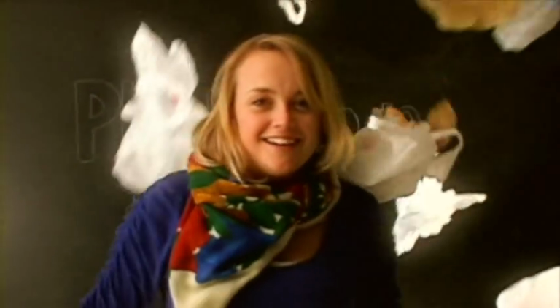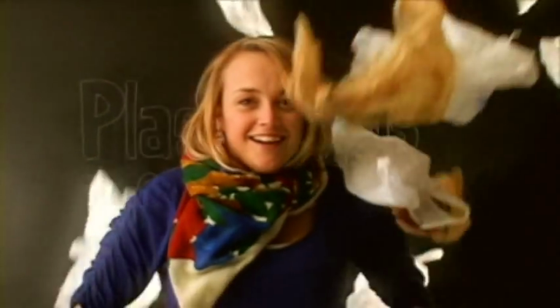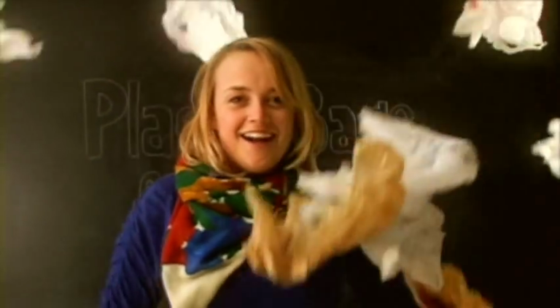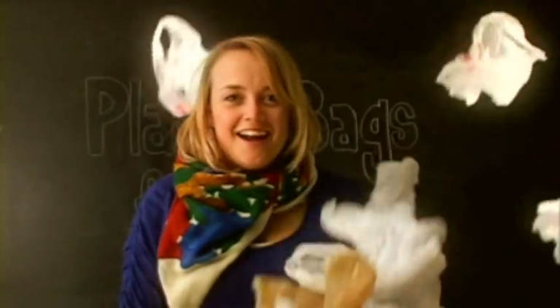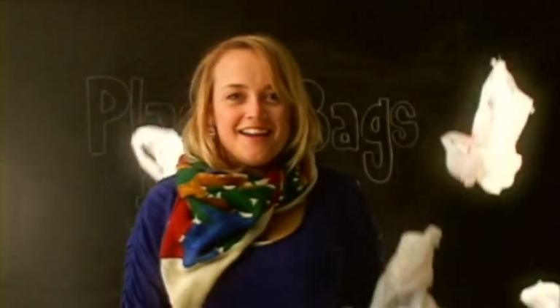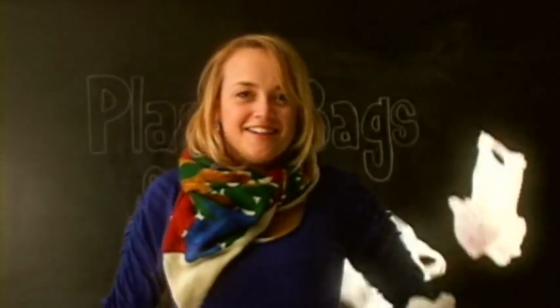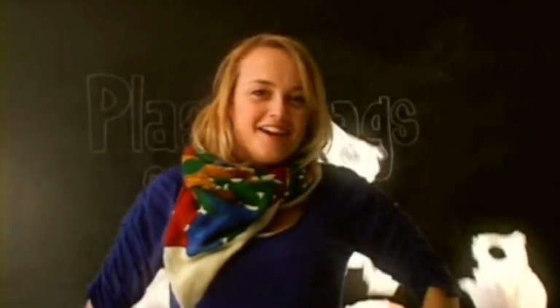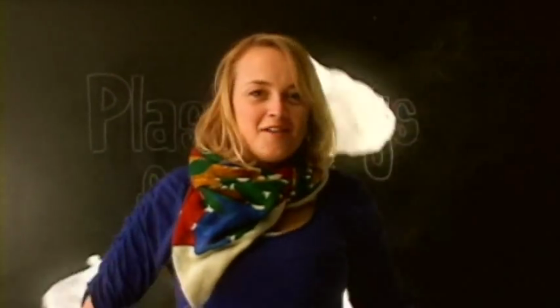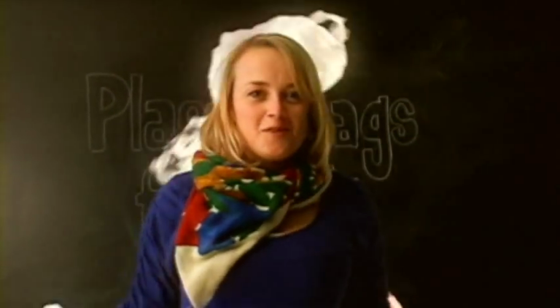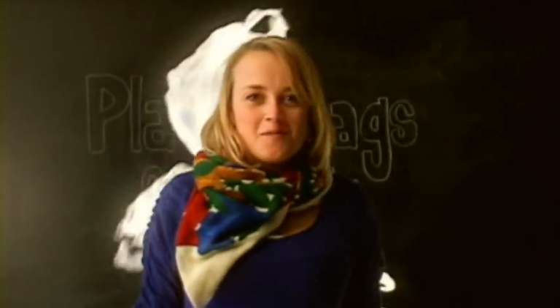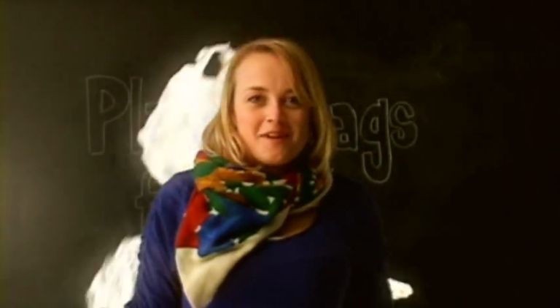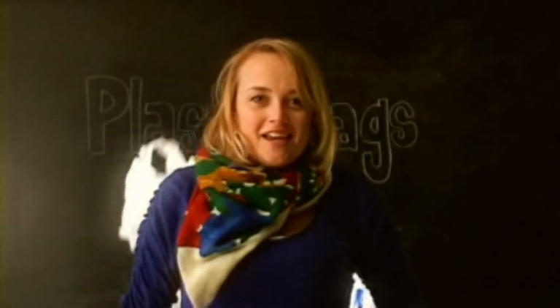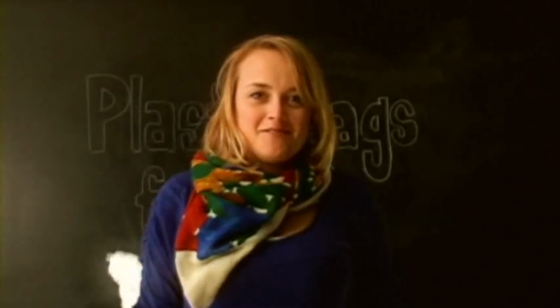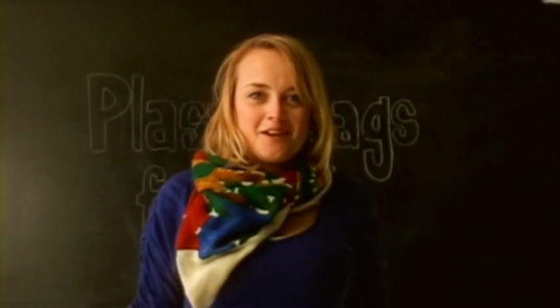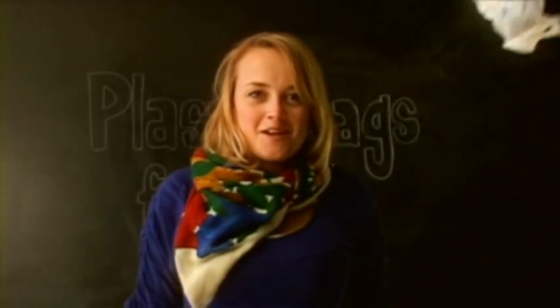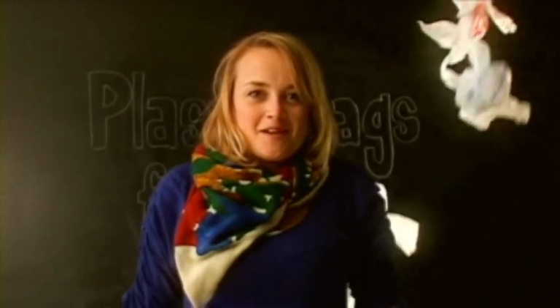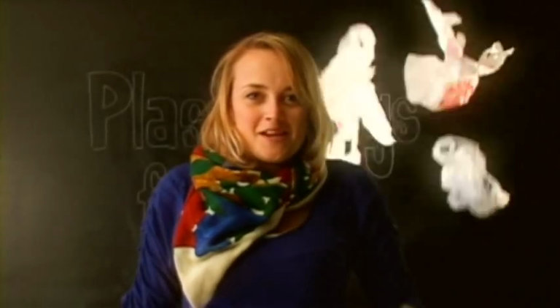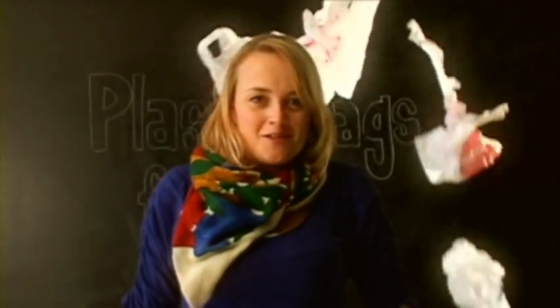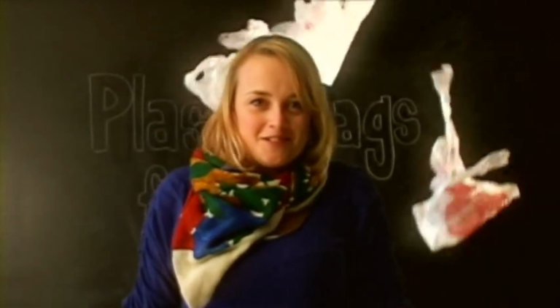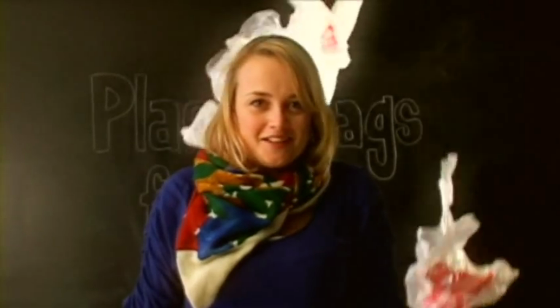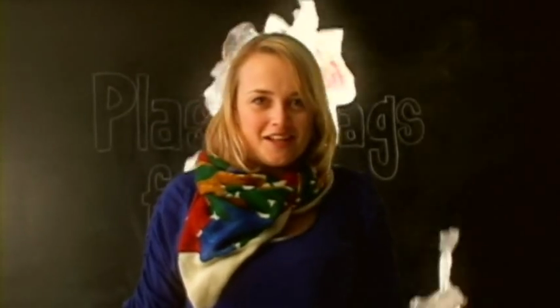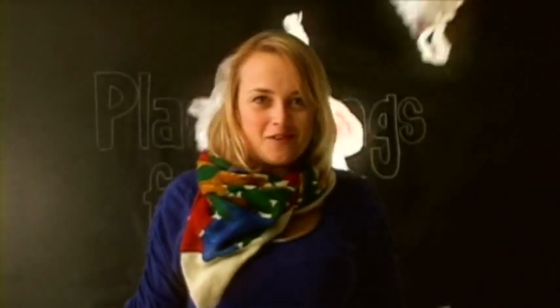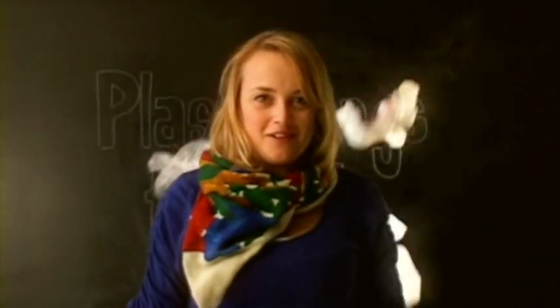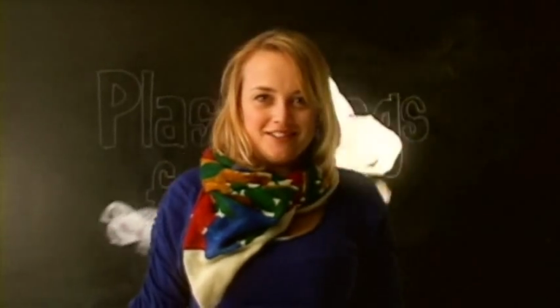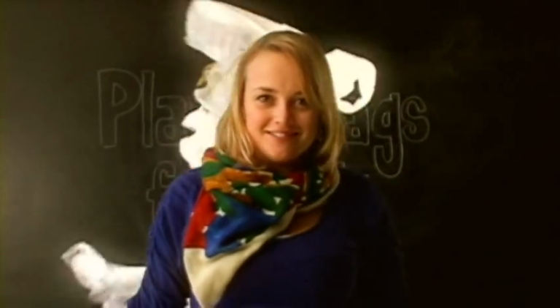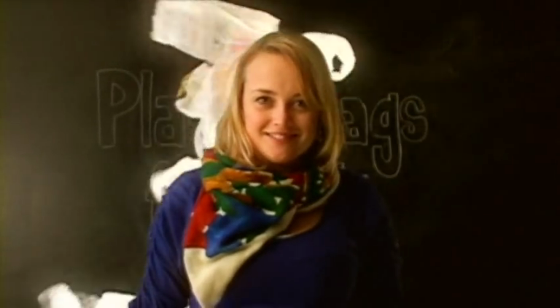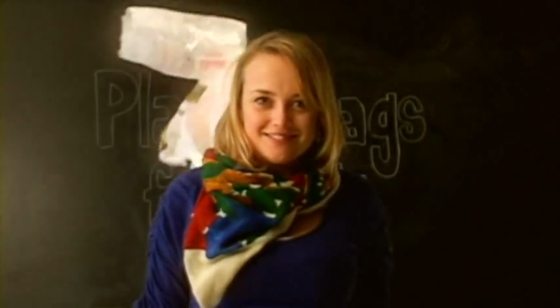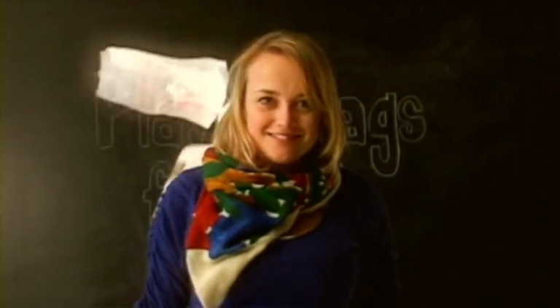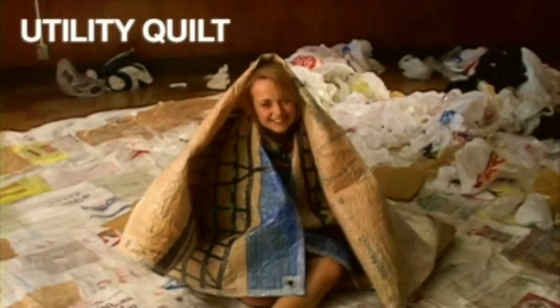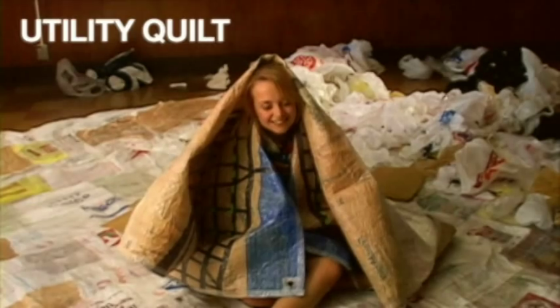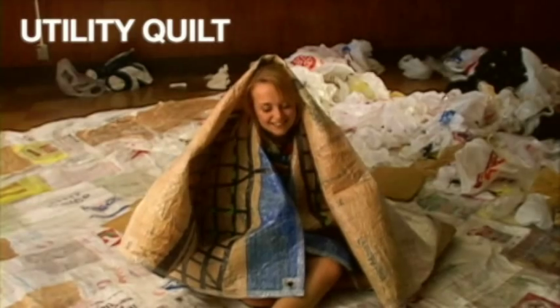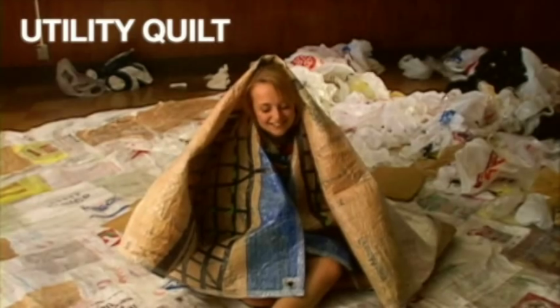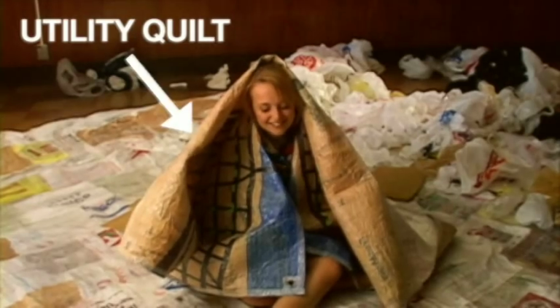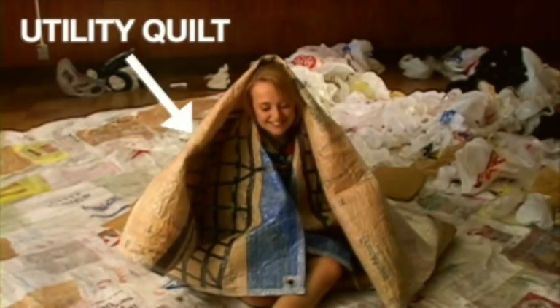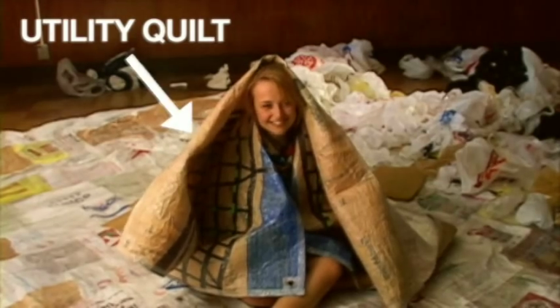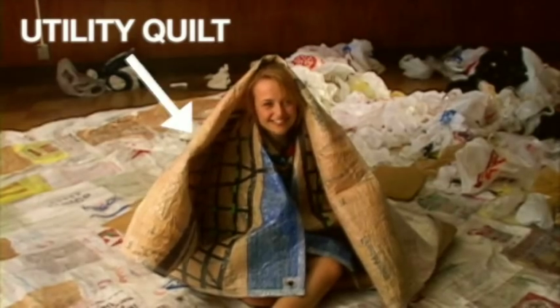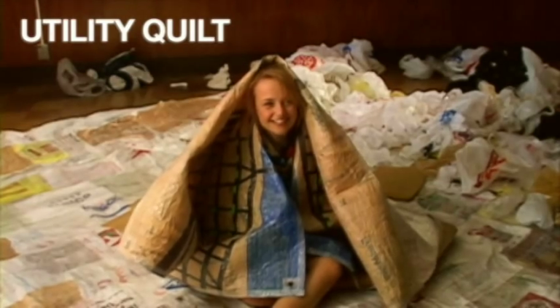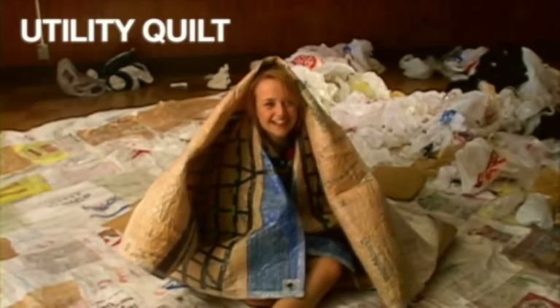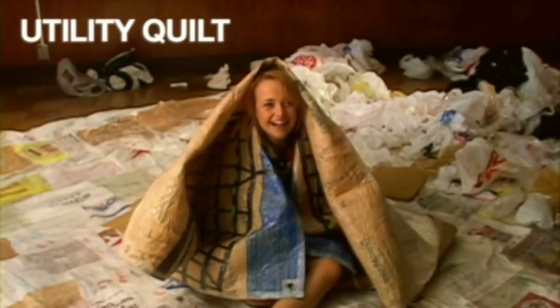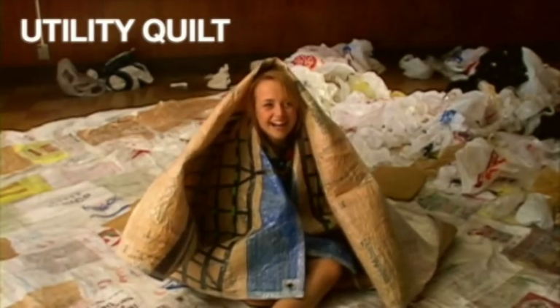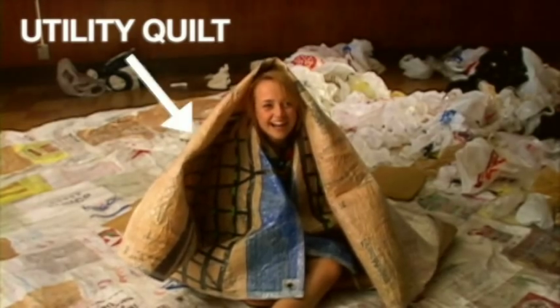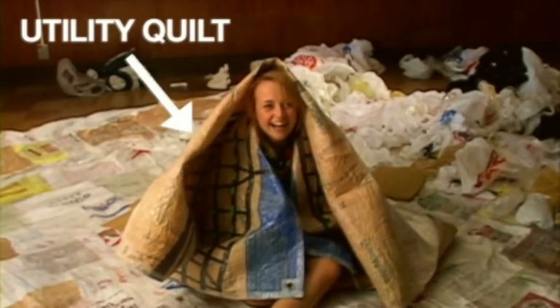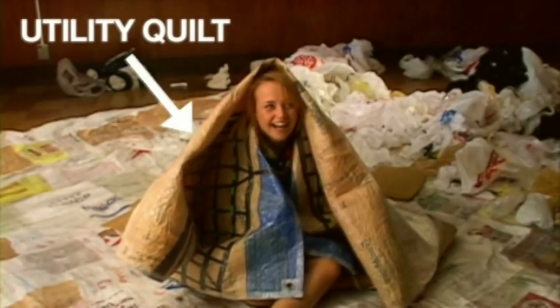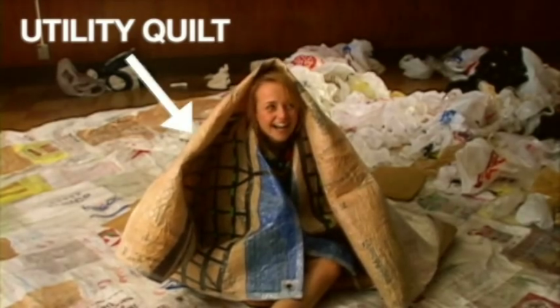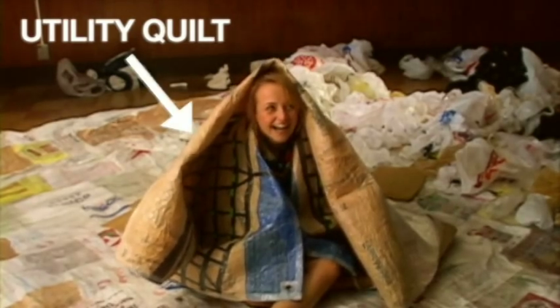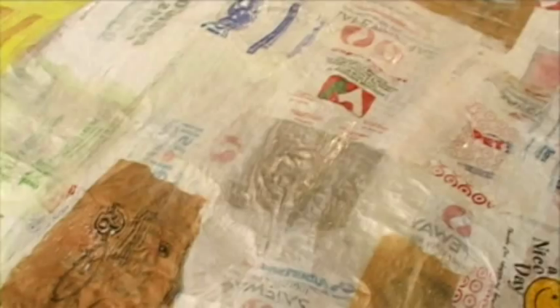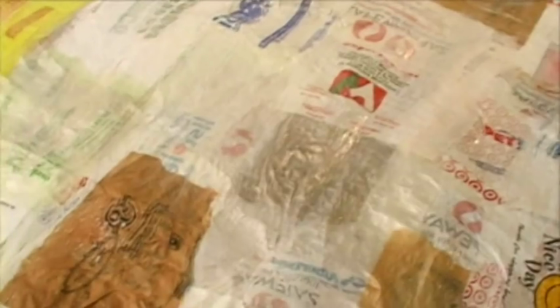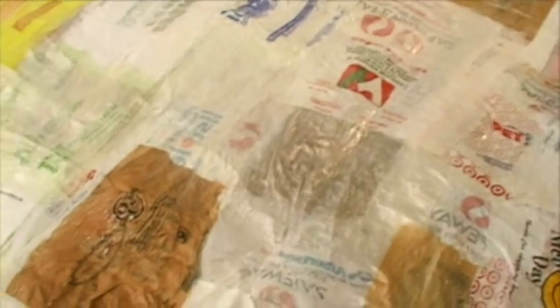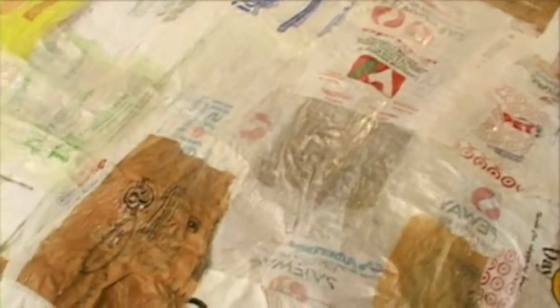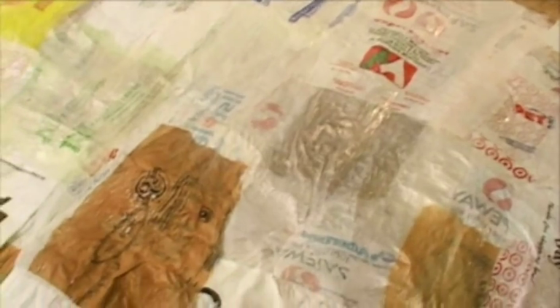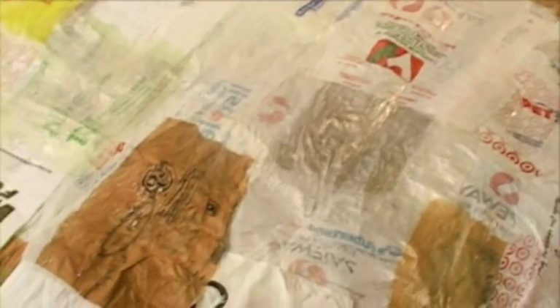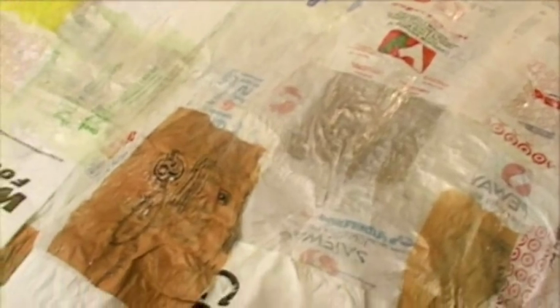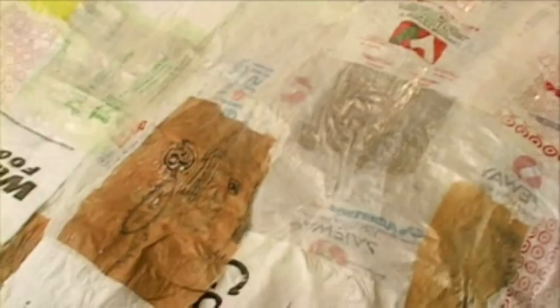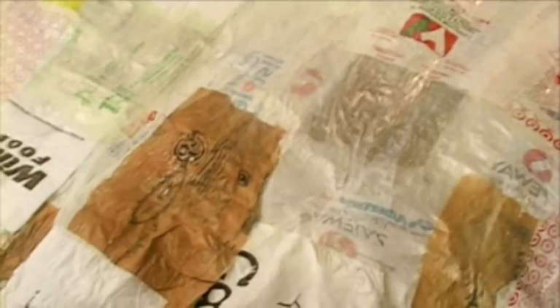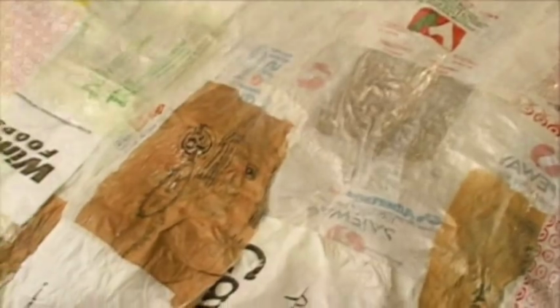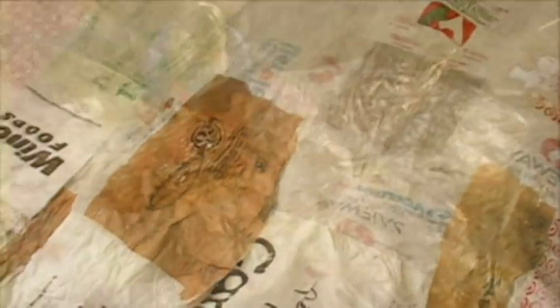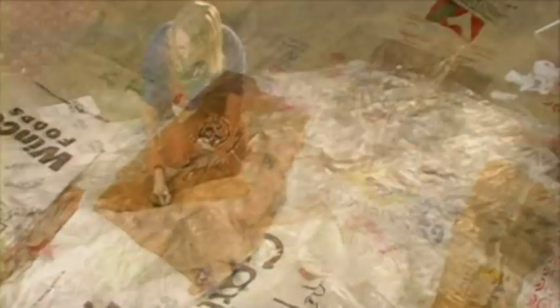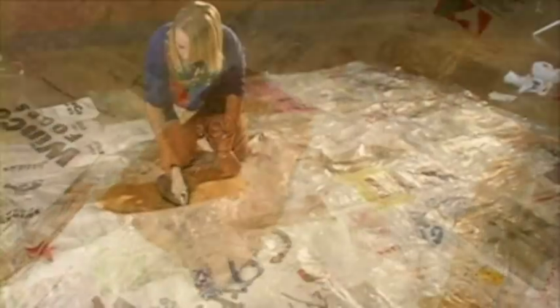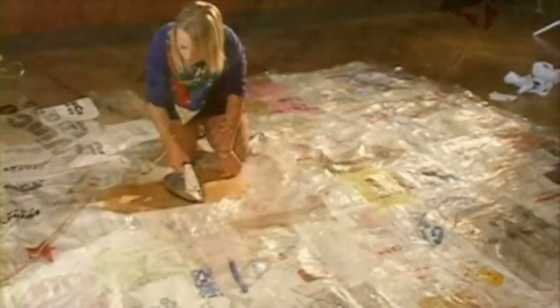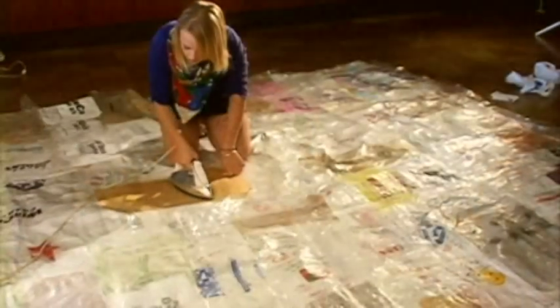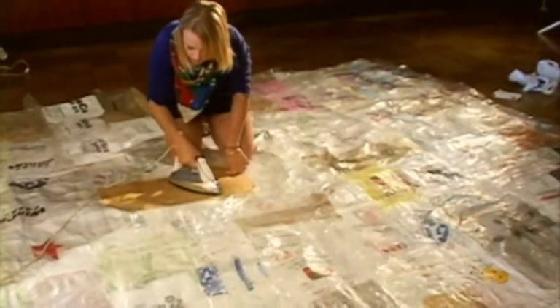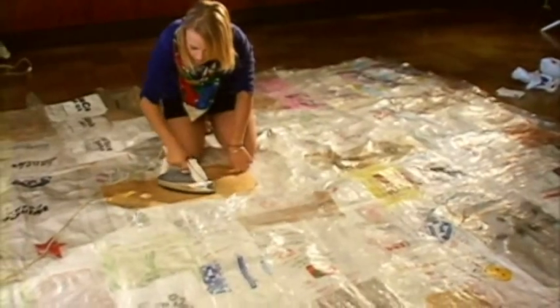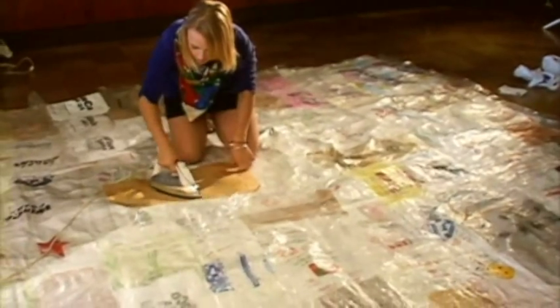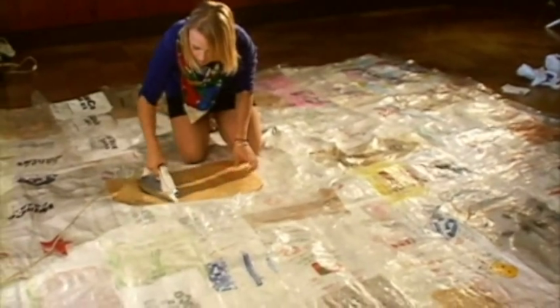Hi, I'm Ruby and we're going to make a utility quilt. A utility quilt is a tarp made out of plastic bags that are fused together with a hot iron.